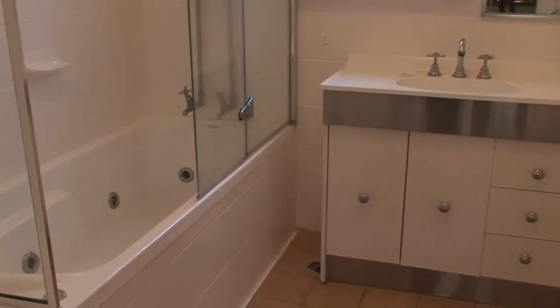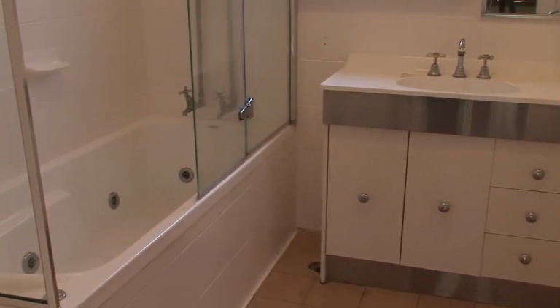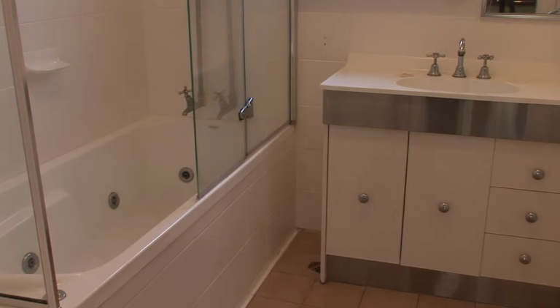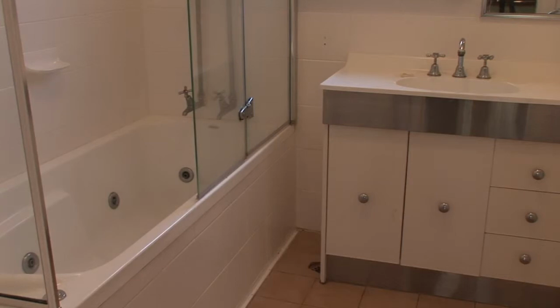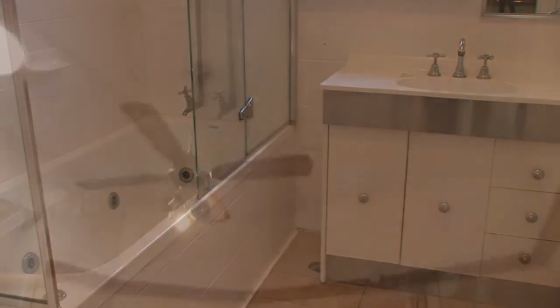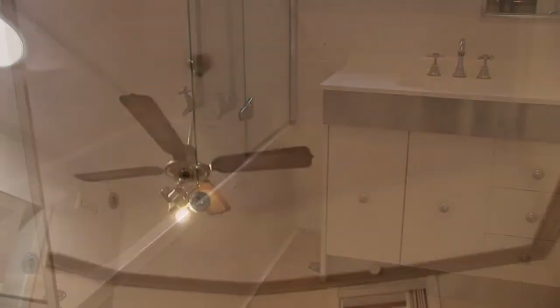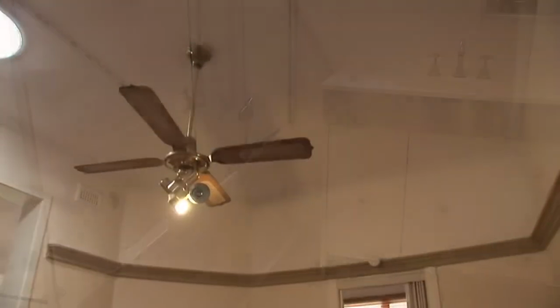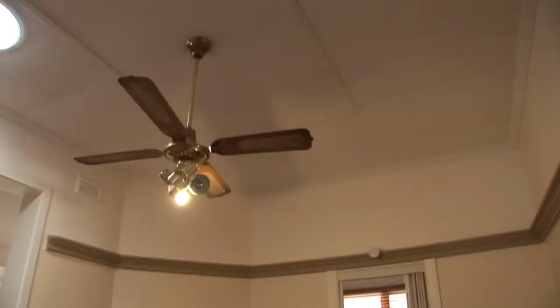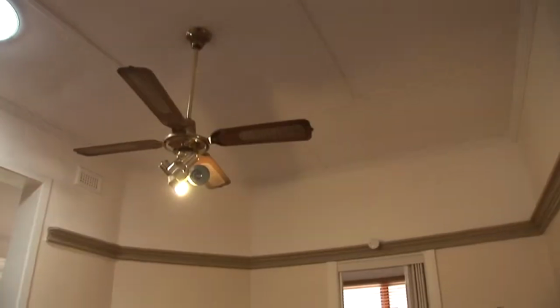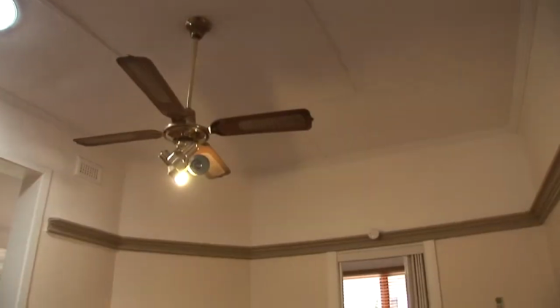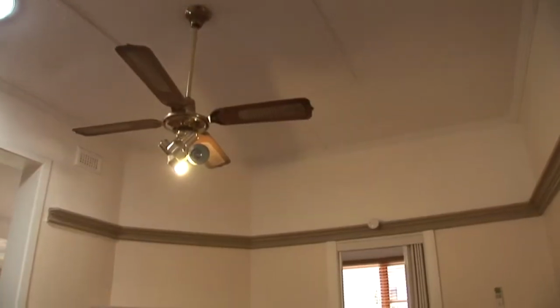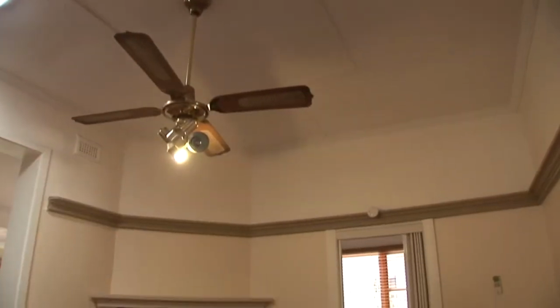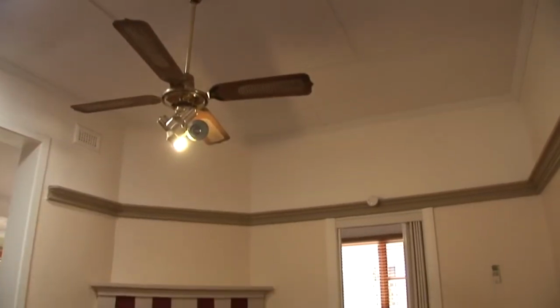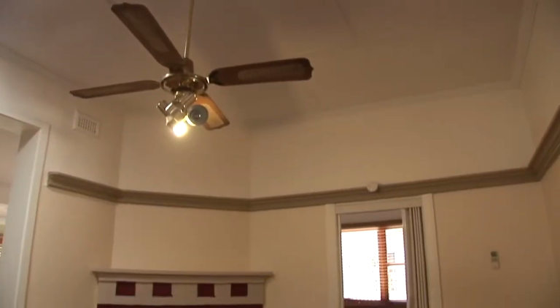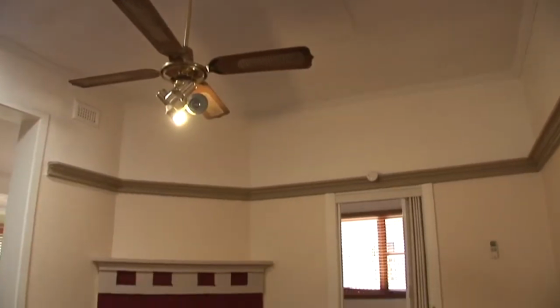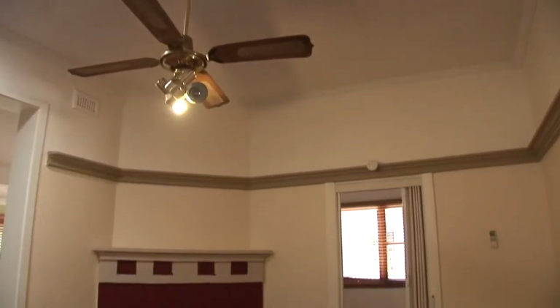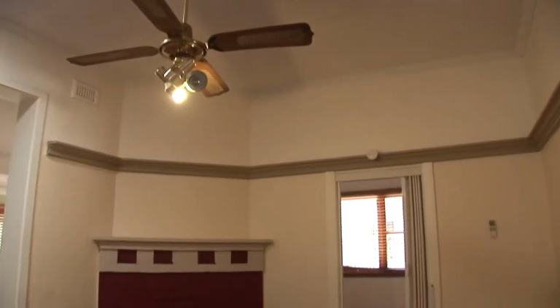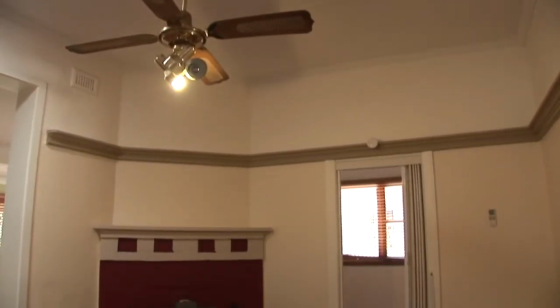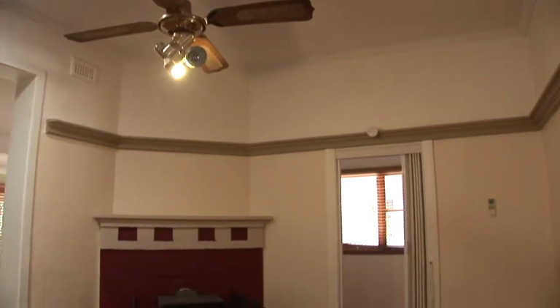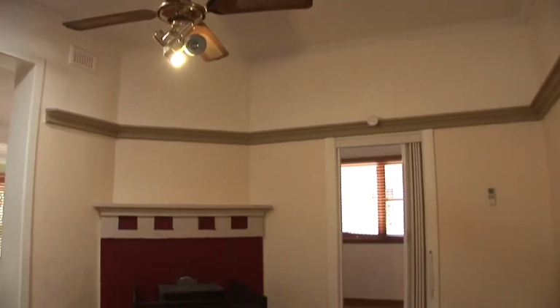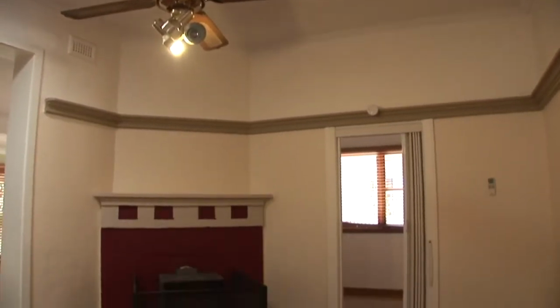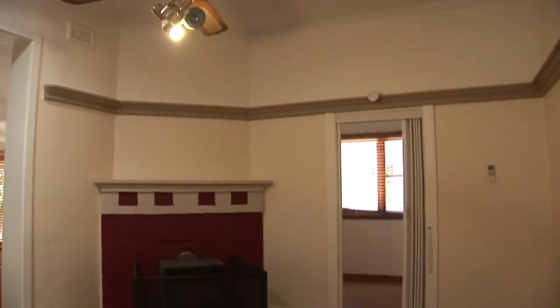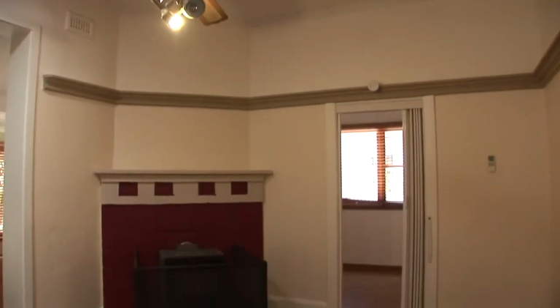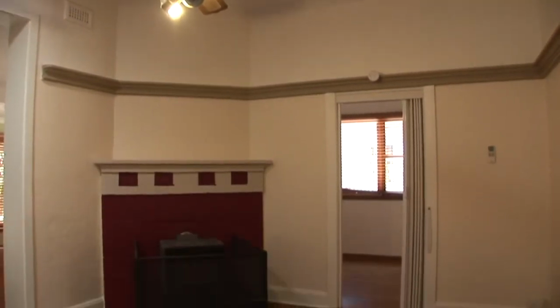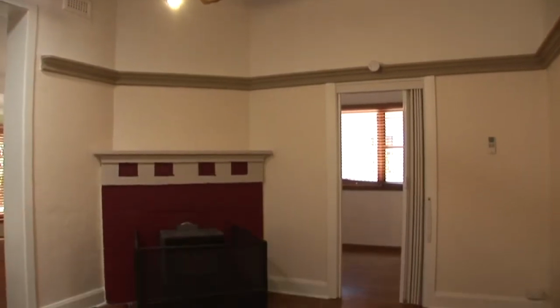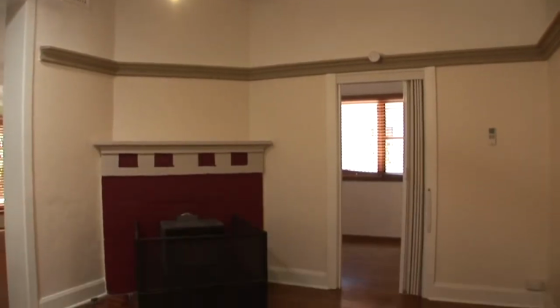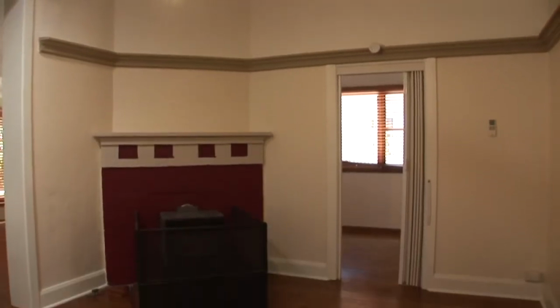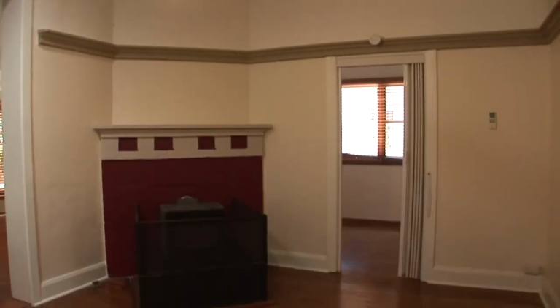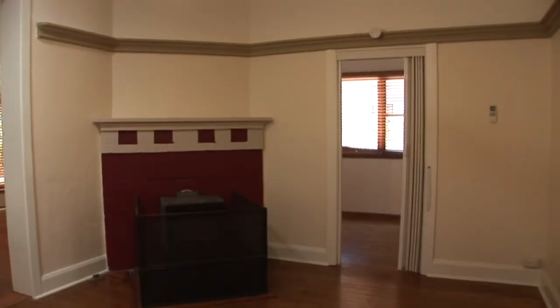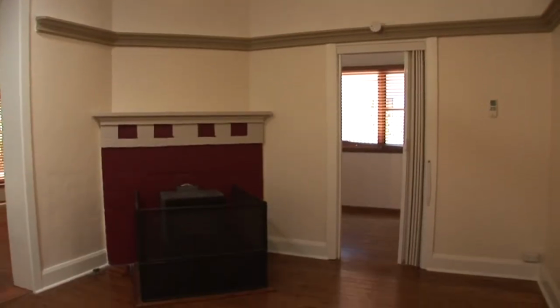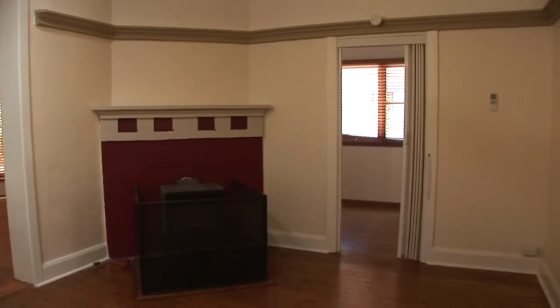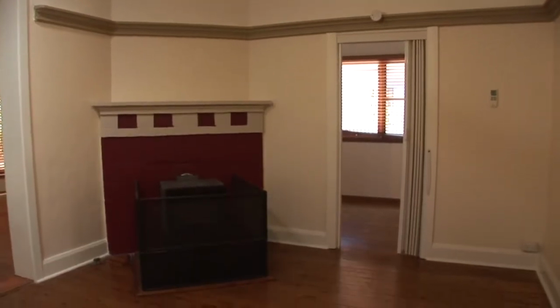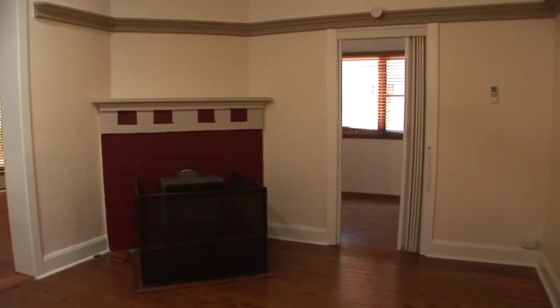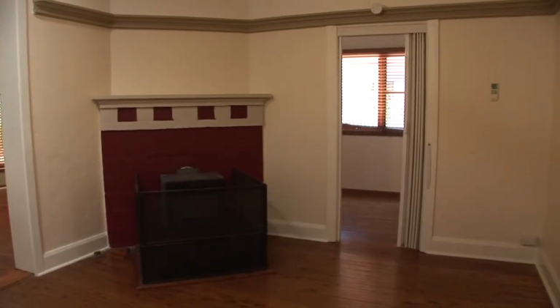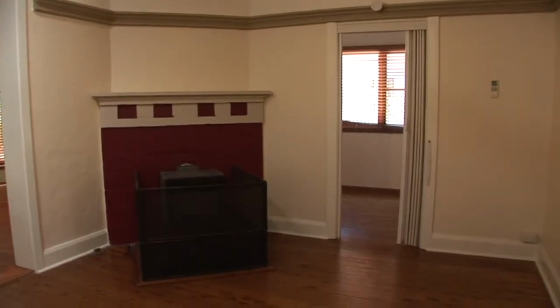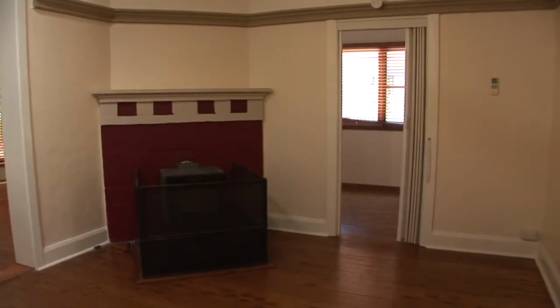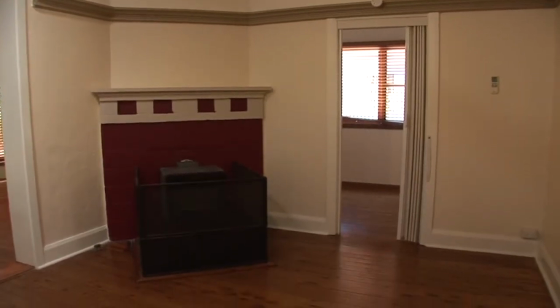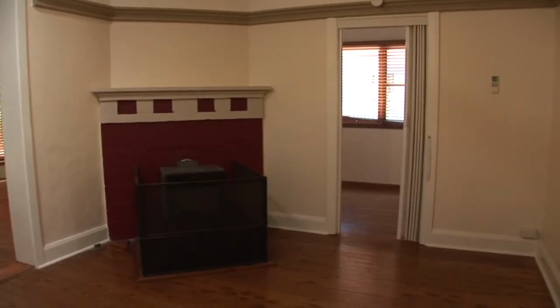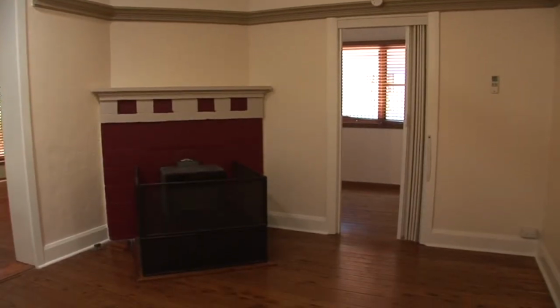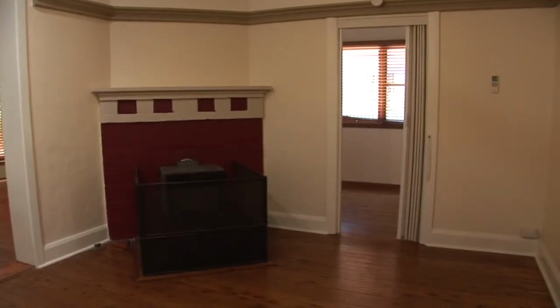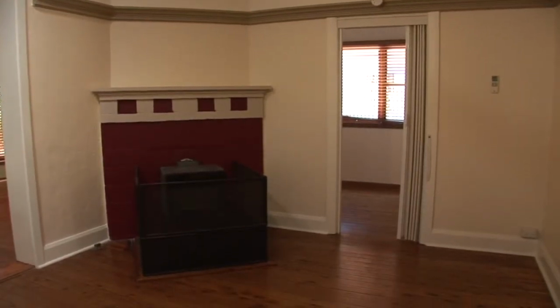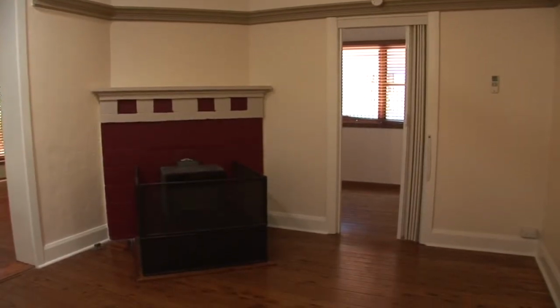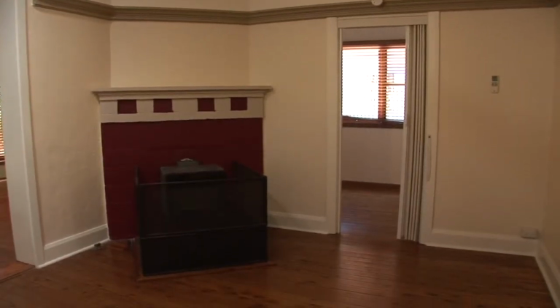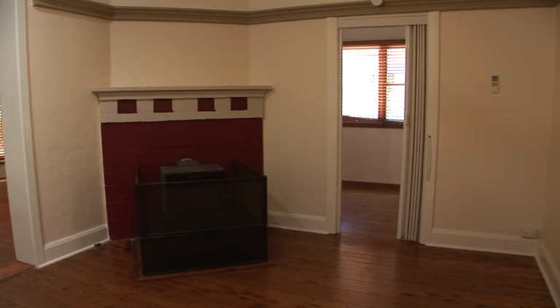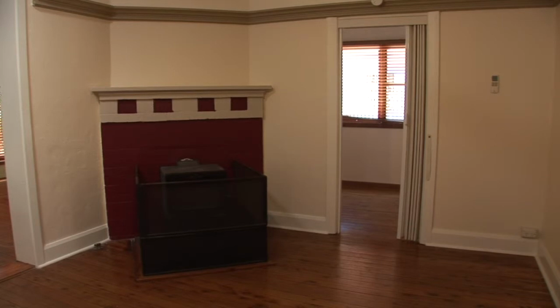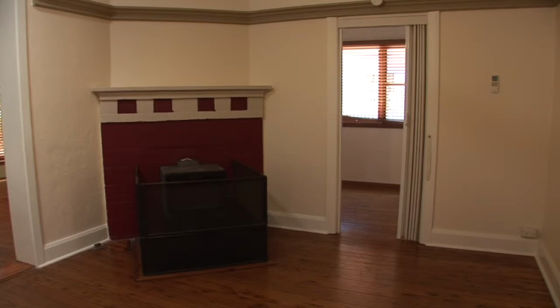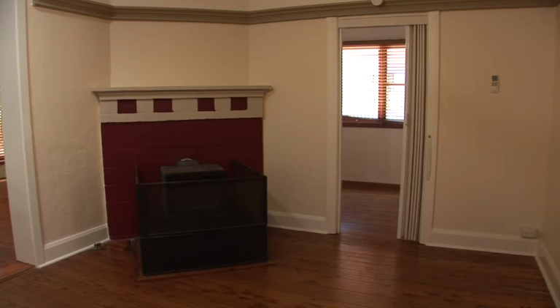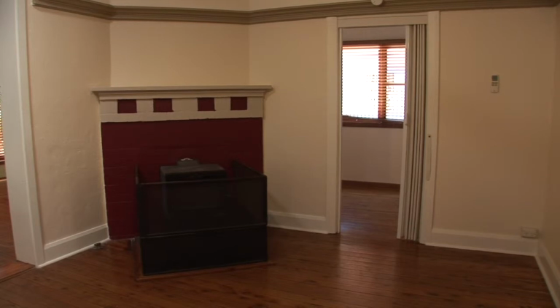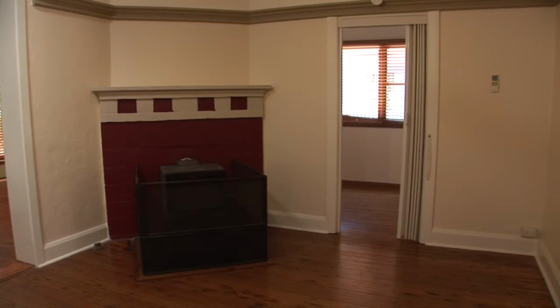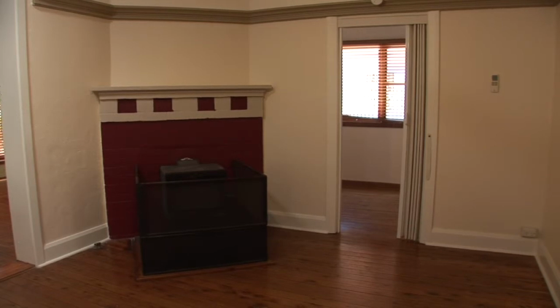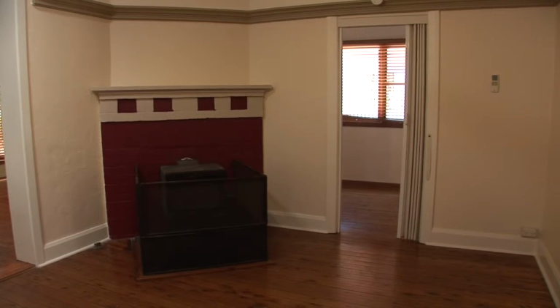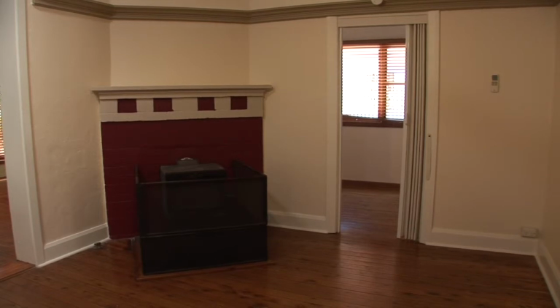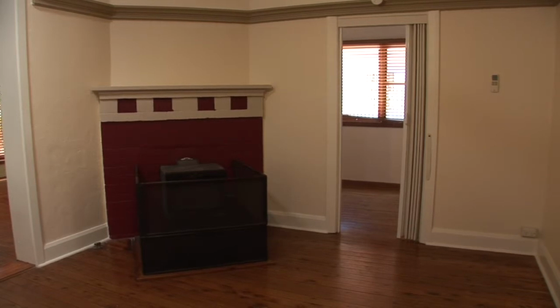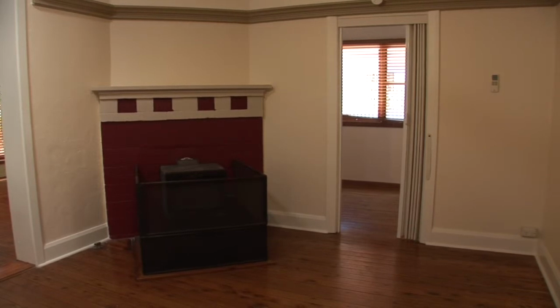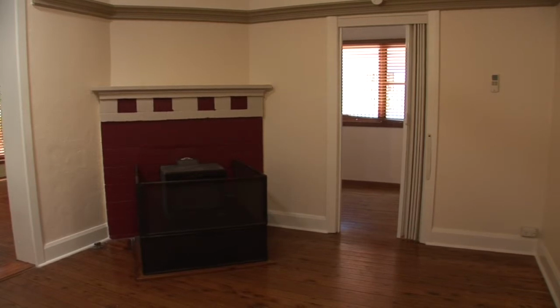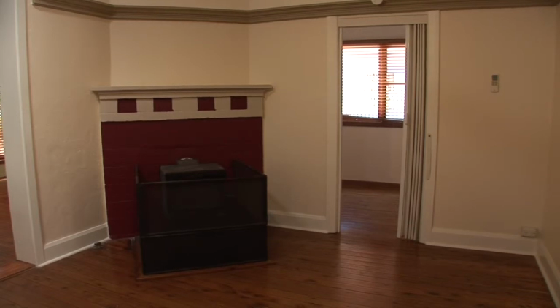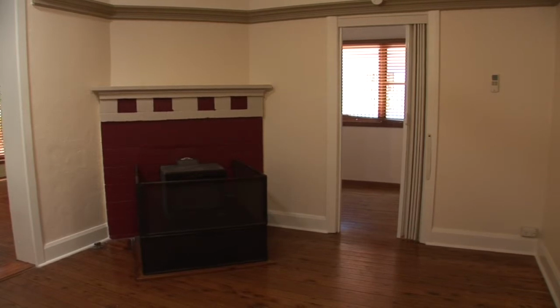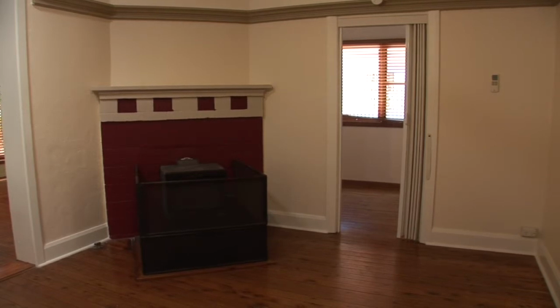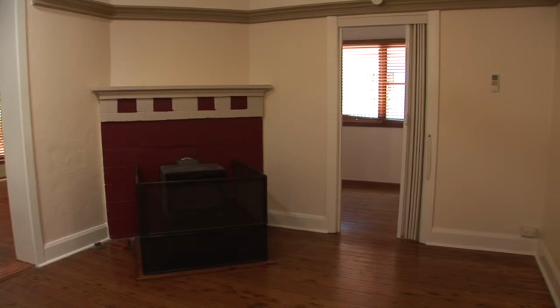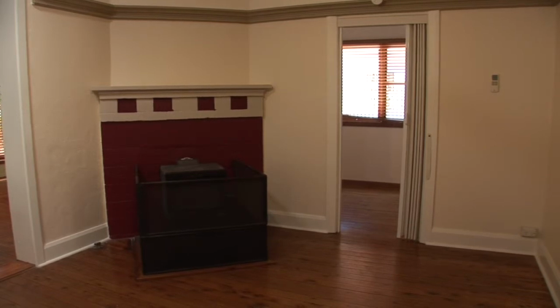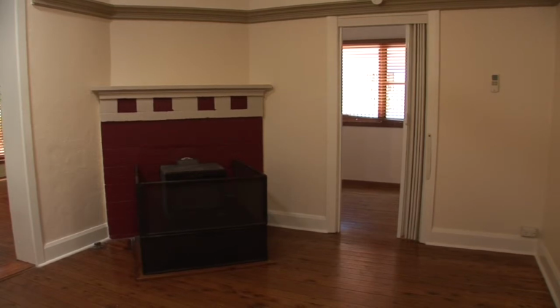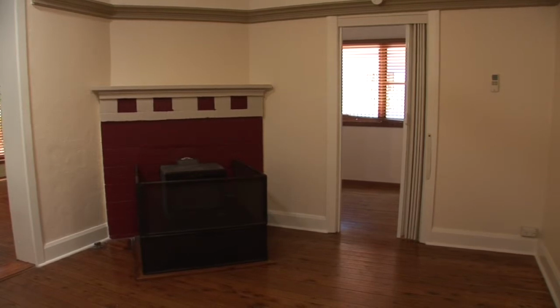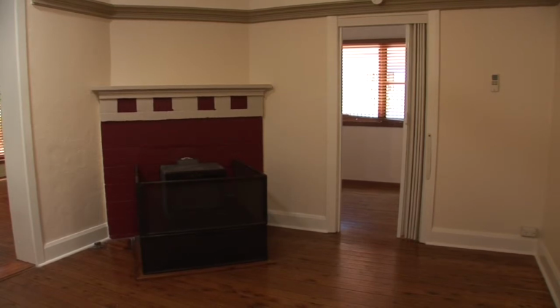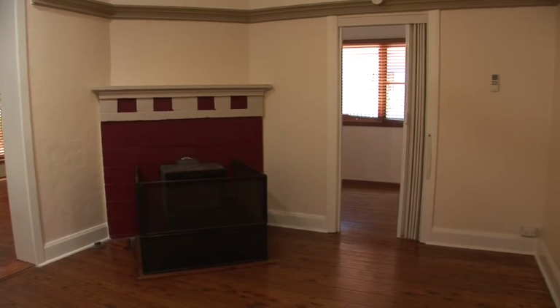Comfort throughout the seasons with reverse cycle air conditioning, ceiling fans, gas bayonet heating, plus a slow combustion fireplace.